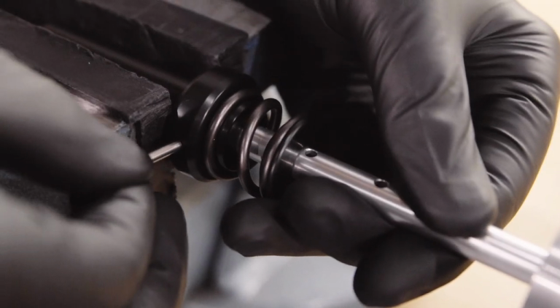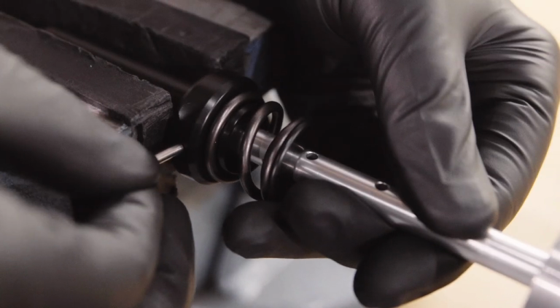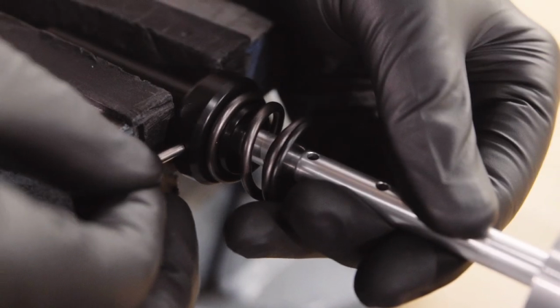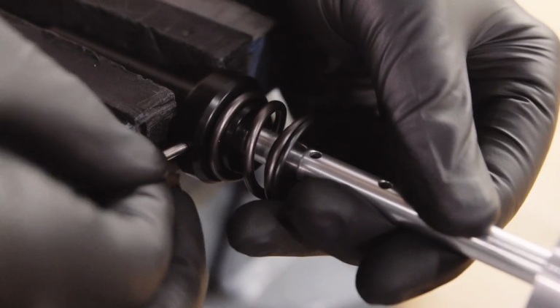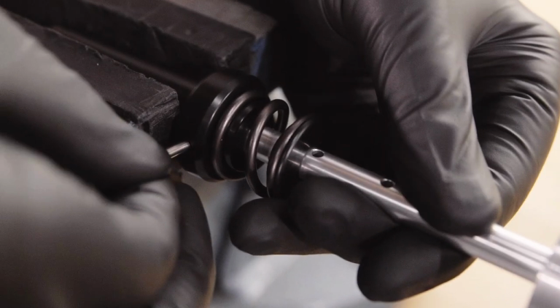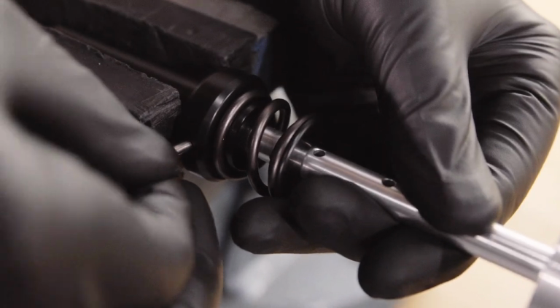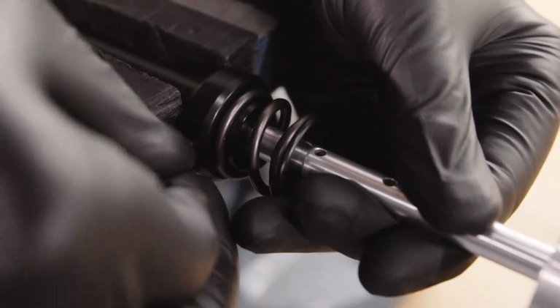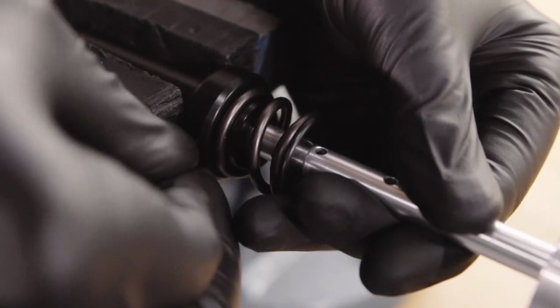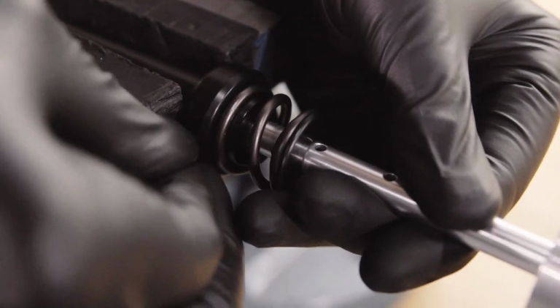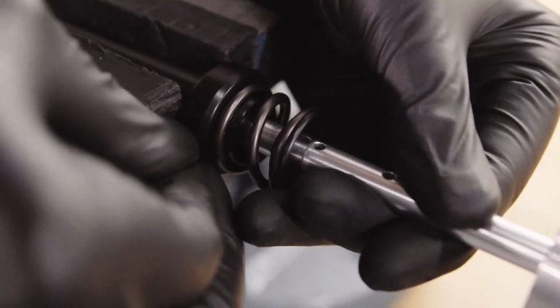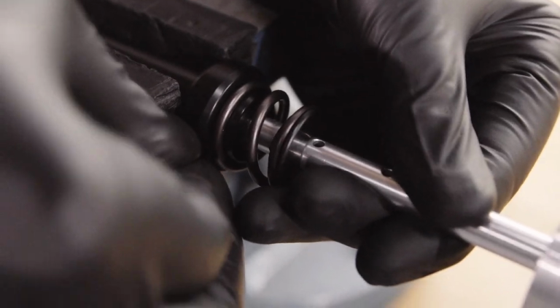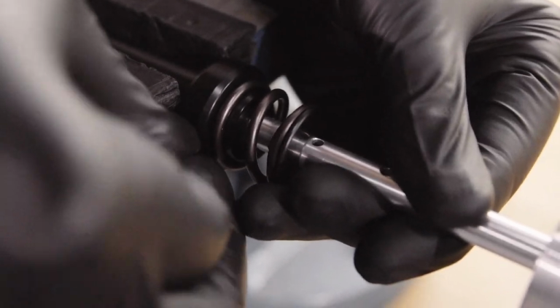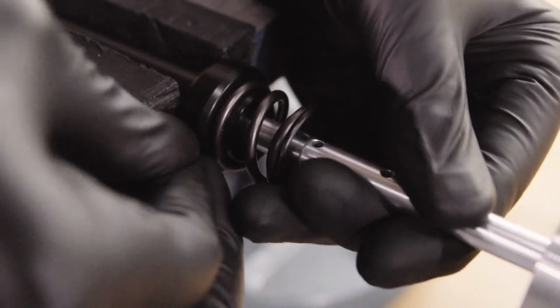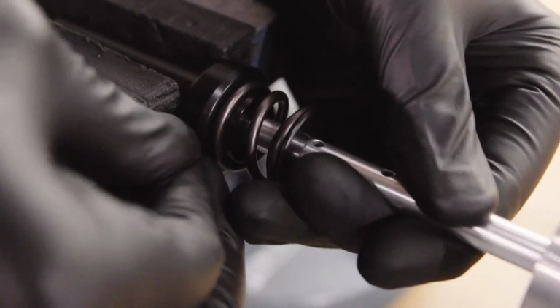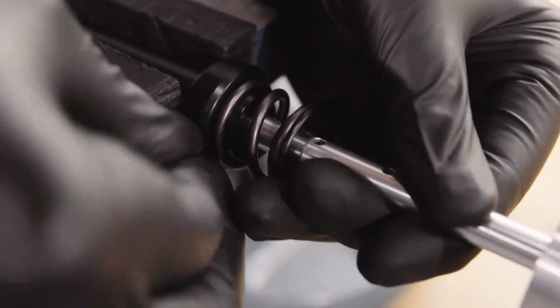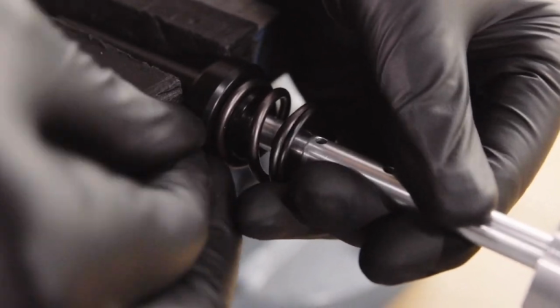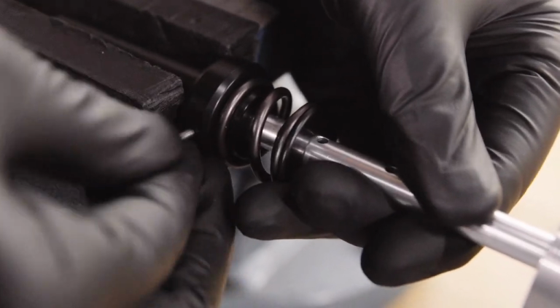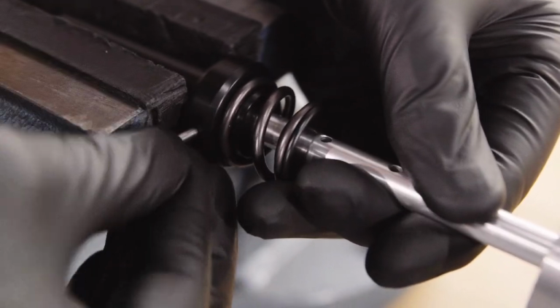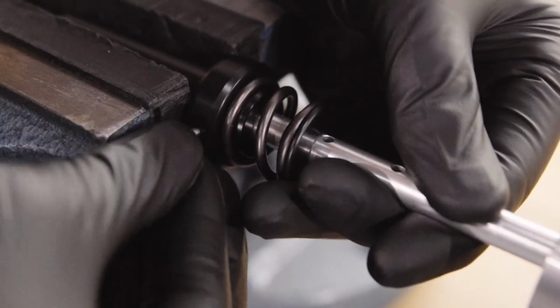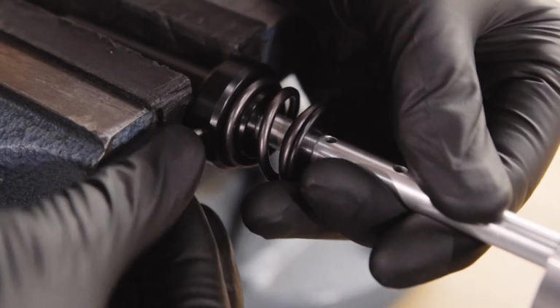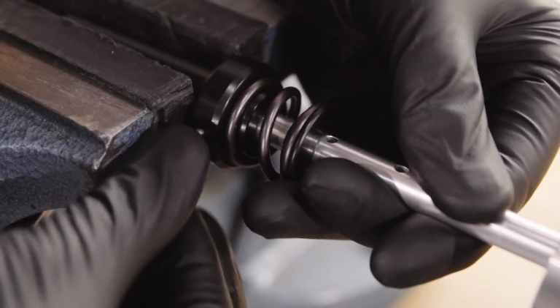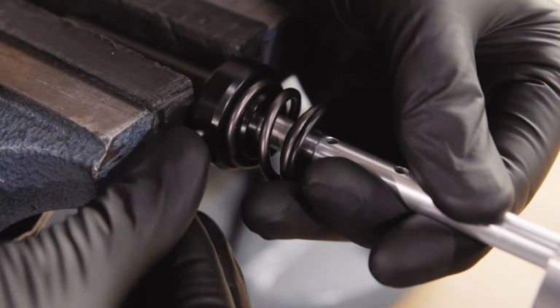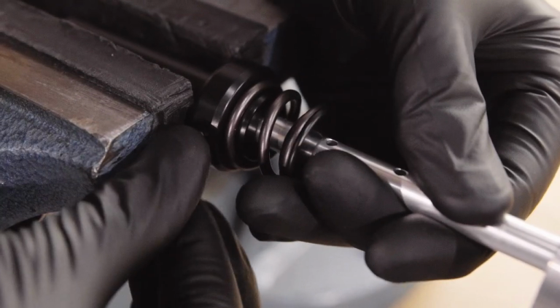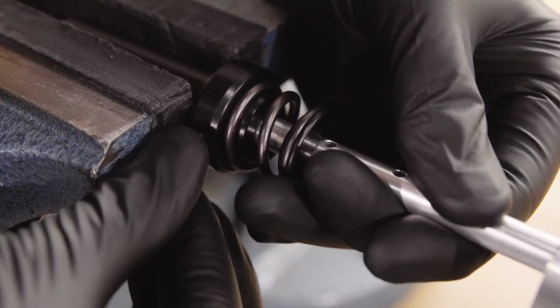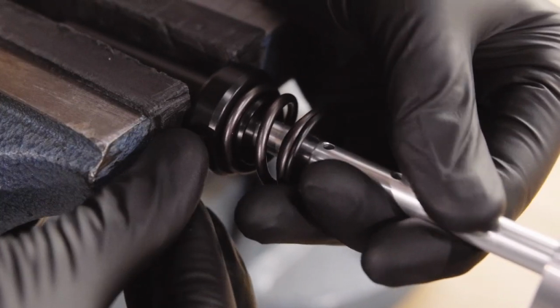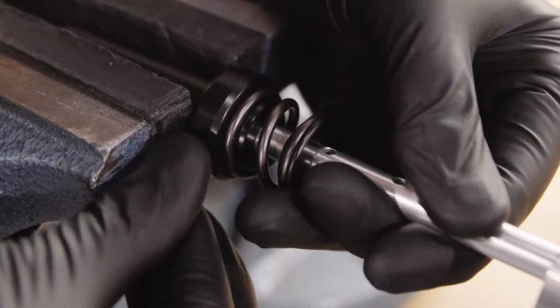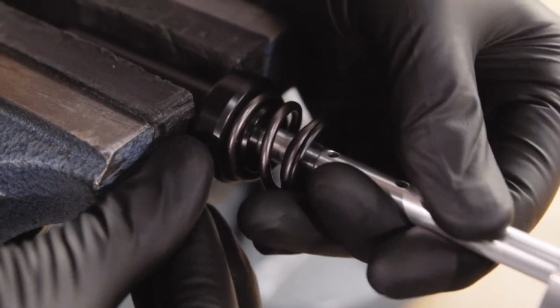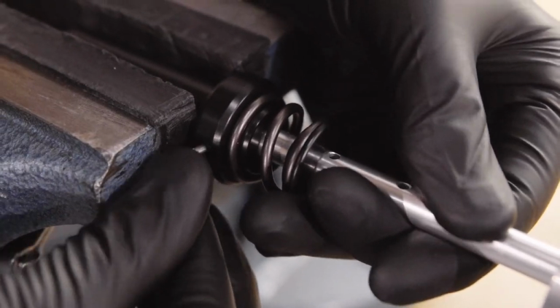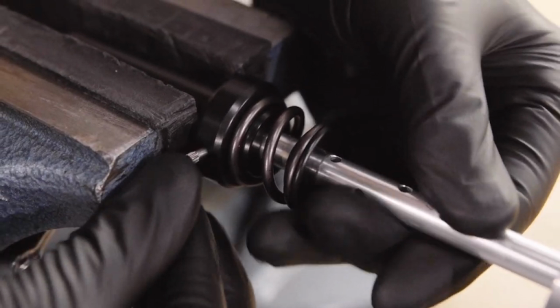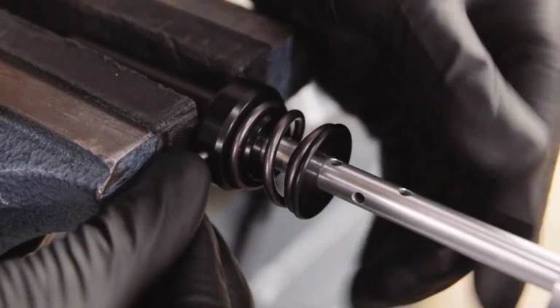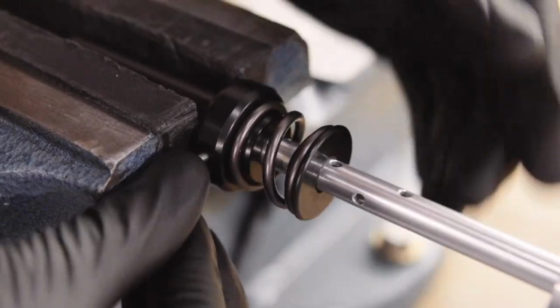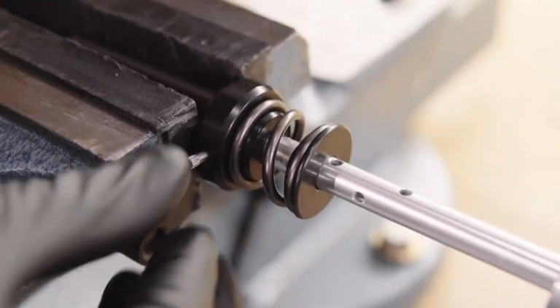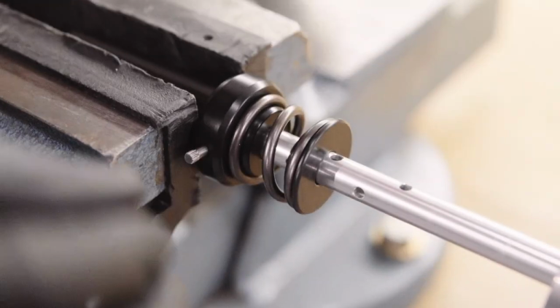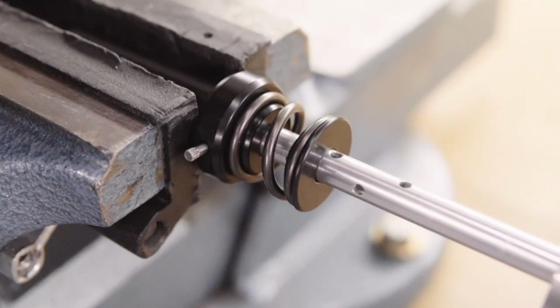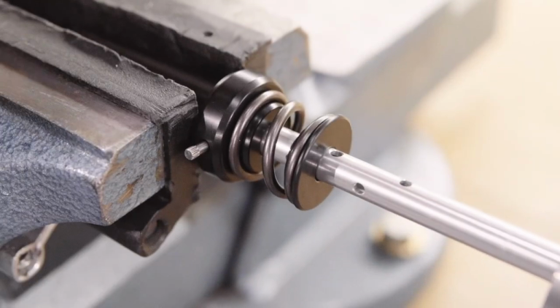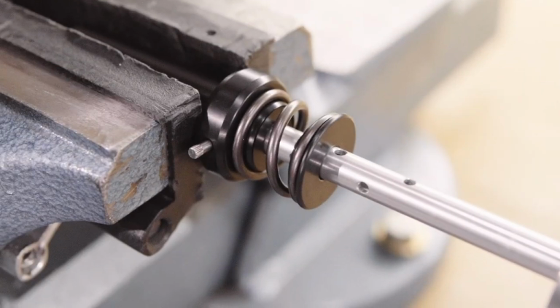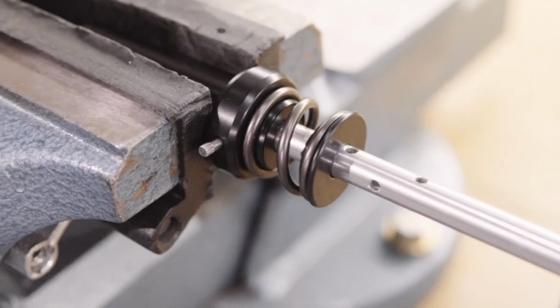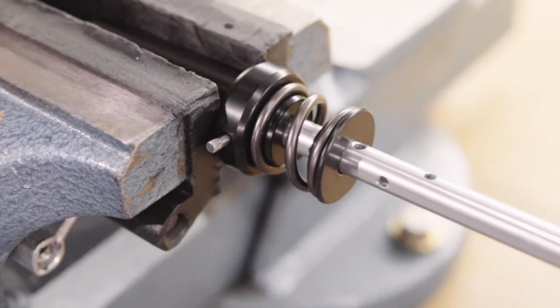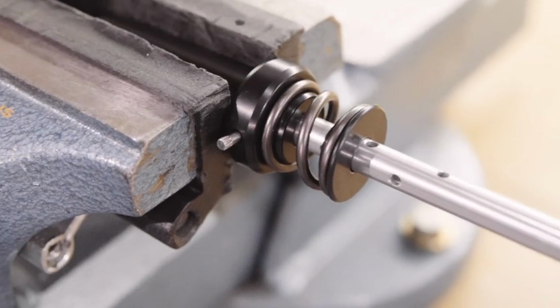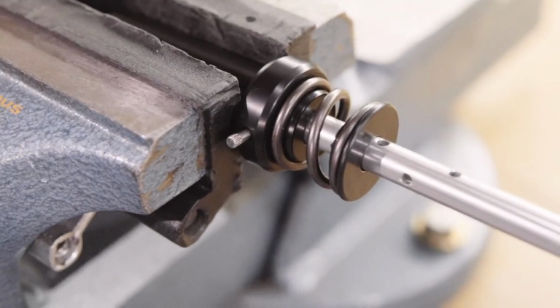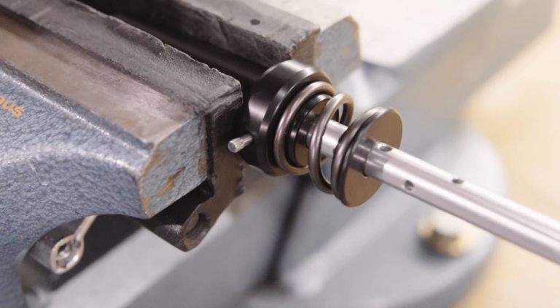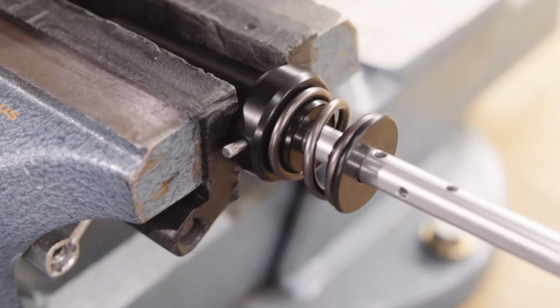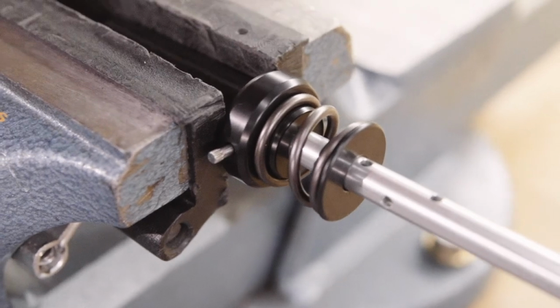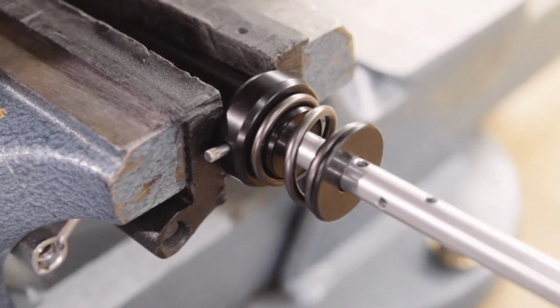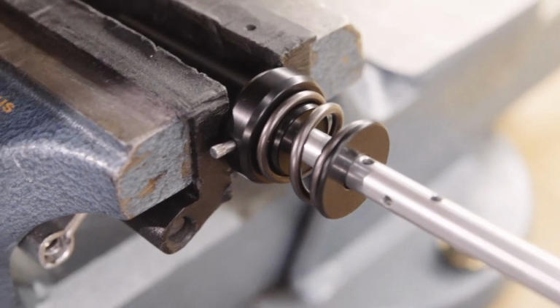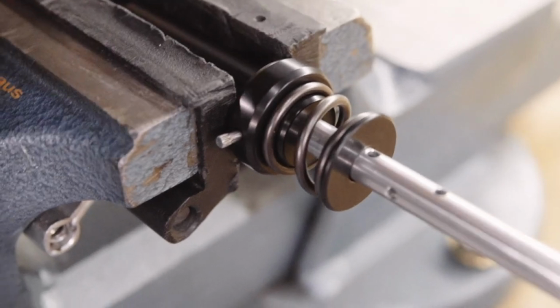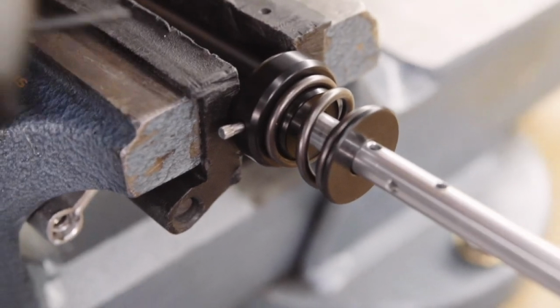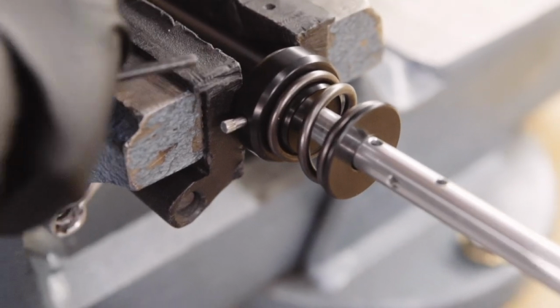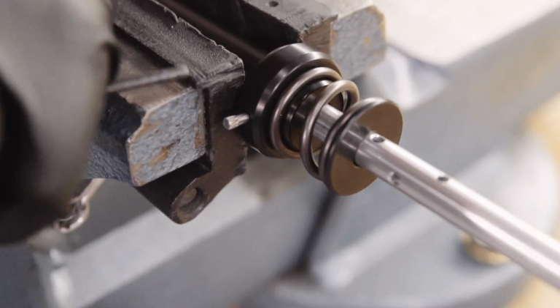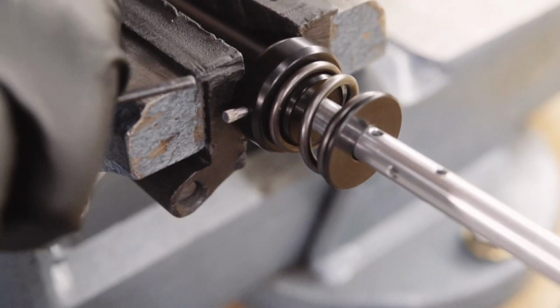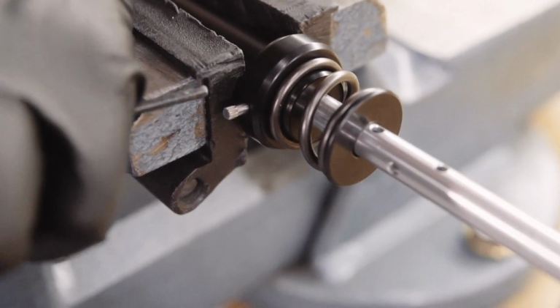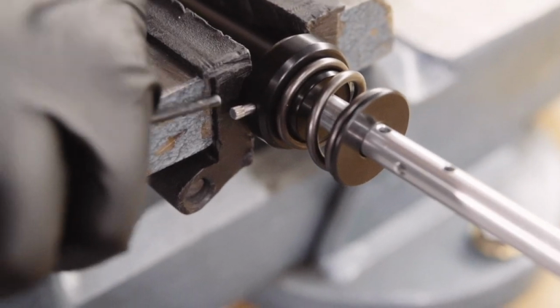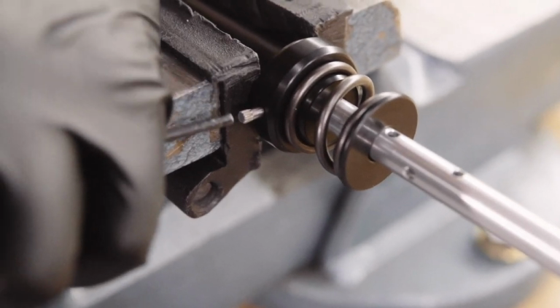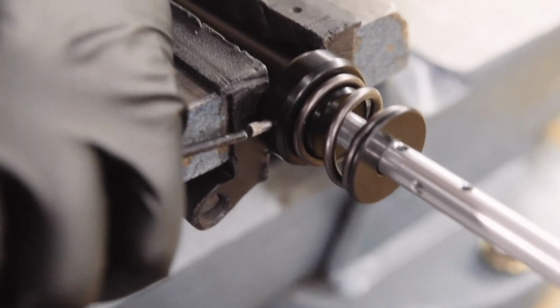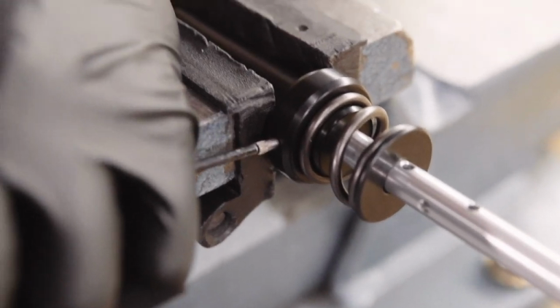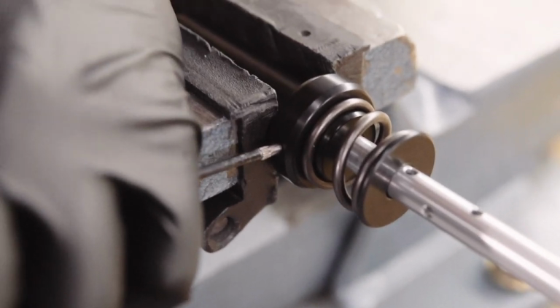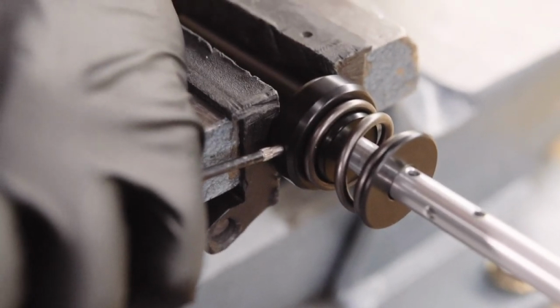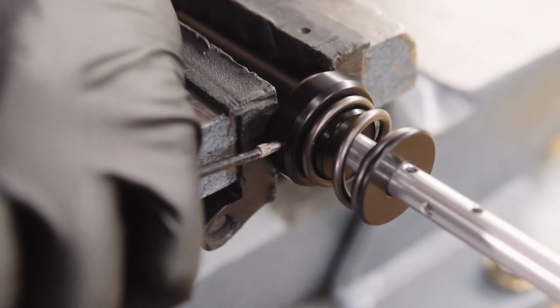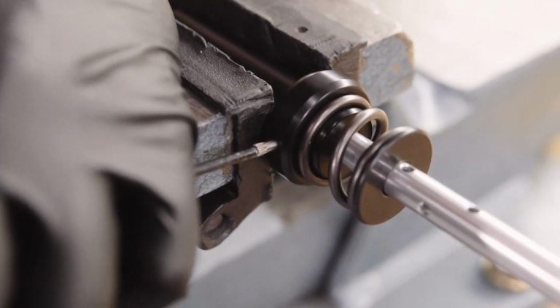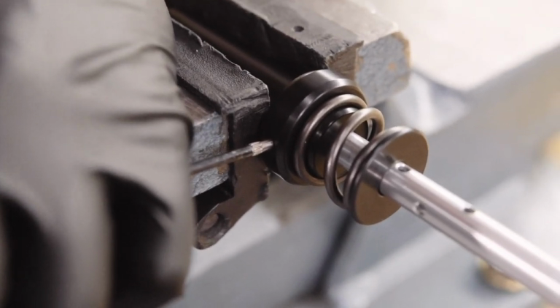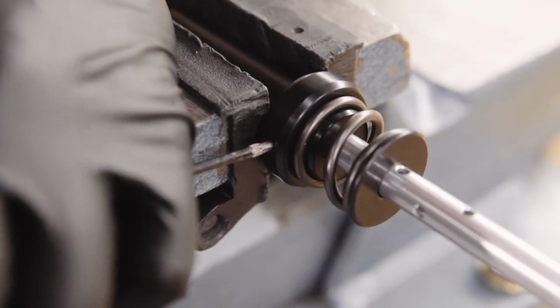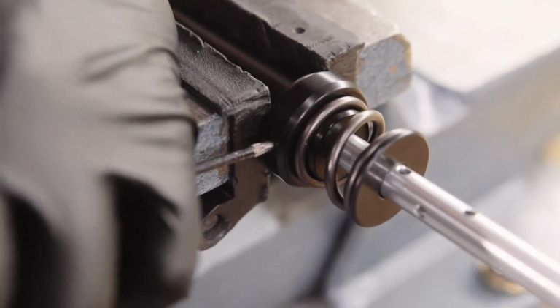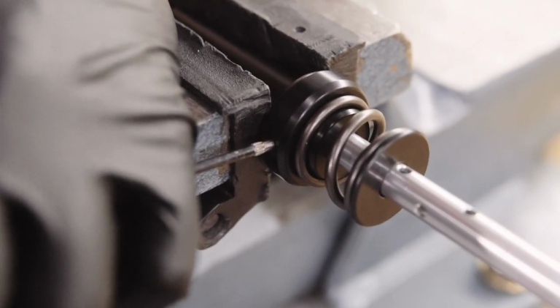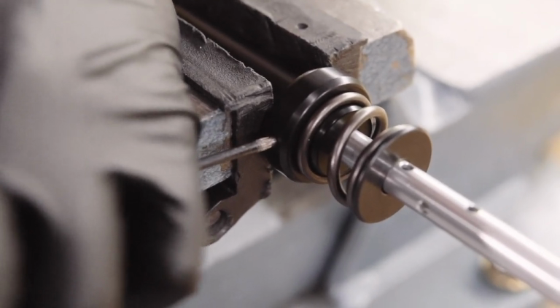The lowest hole will give 120mm of travel, with each subsequent hole giving an additional 10mm of travel.